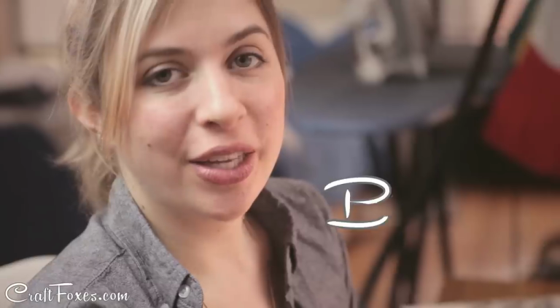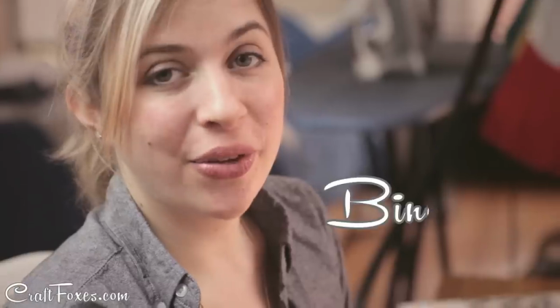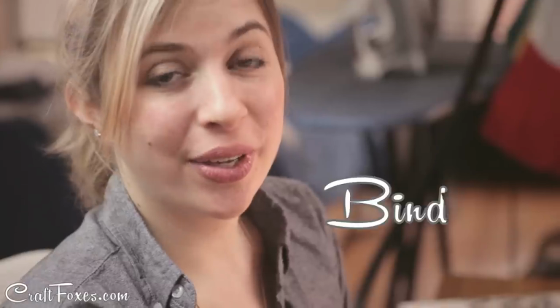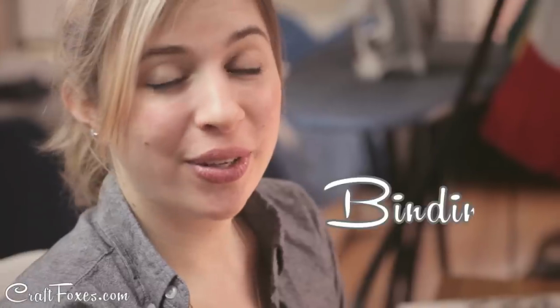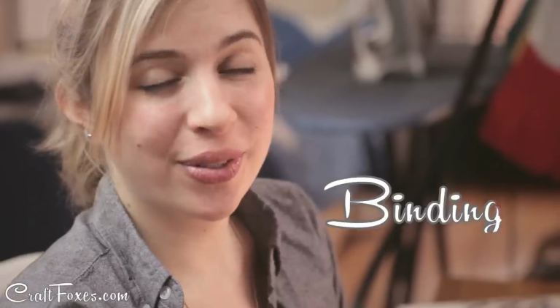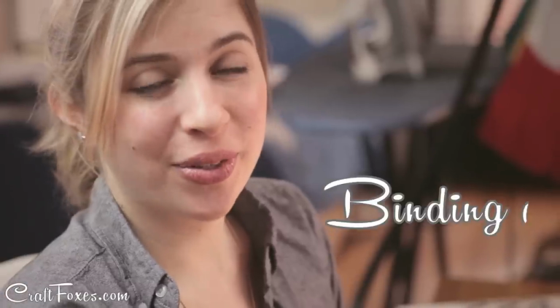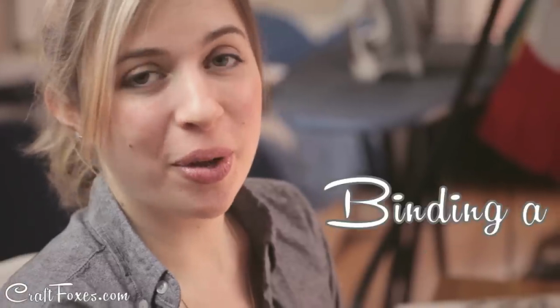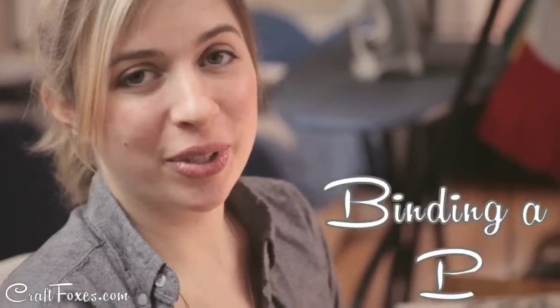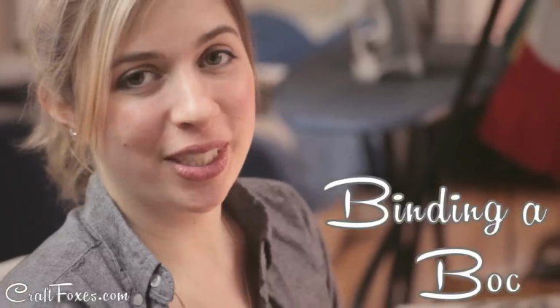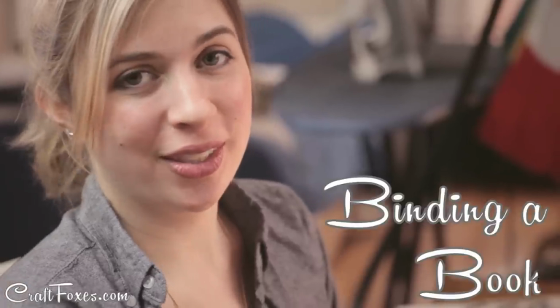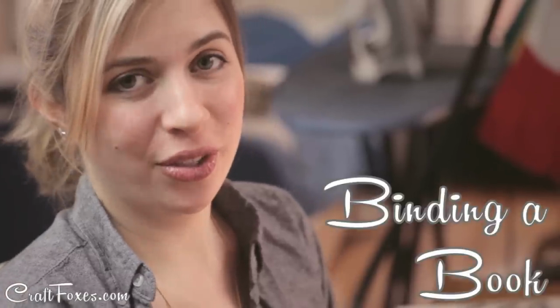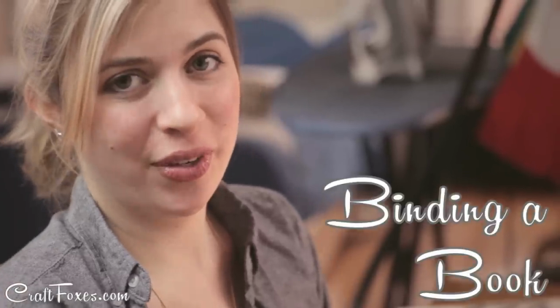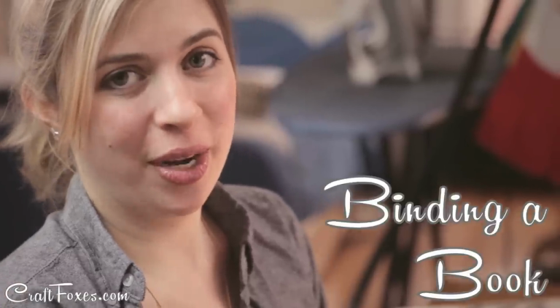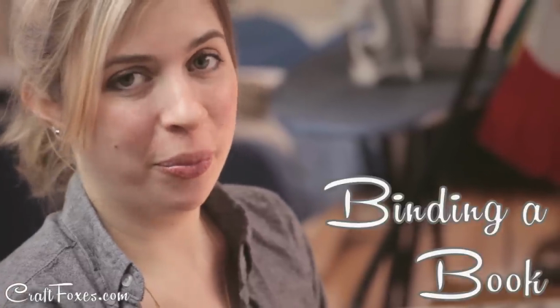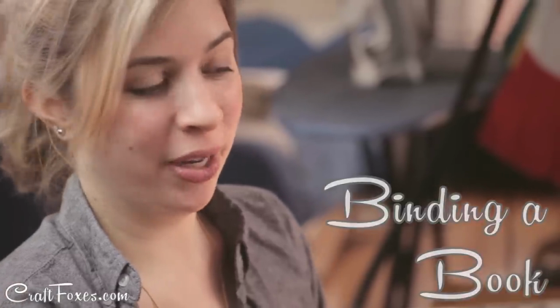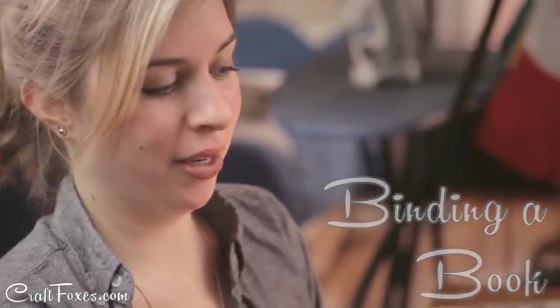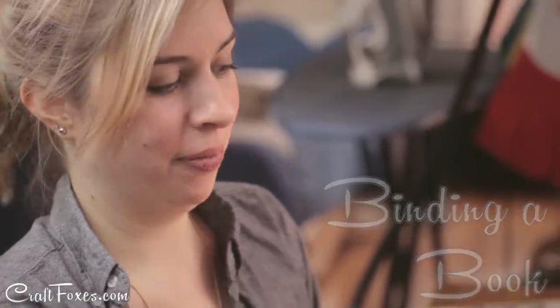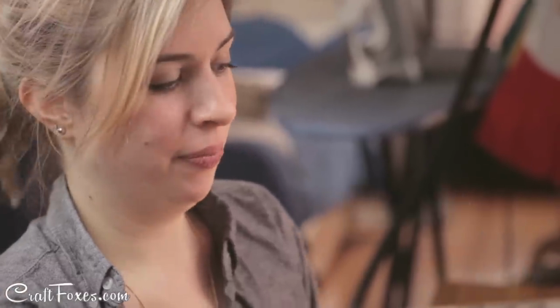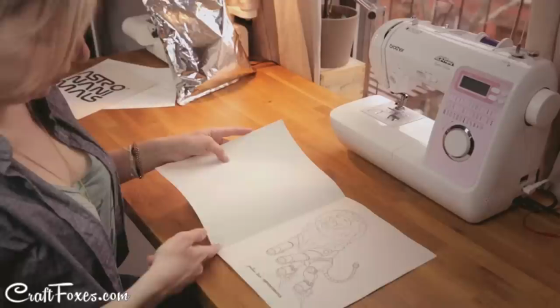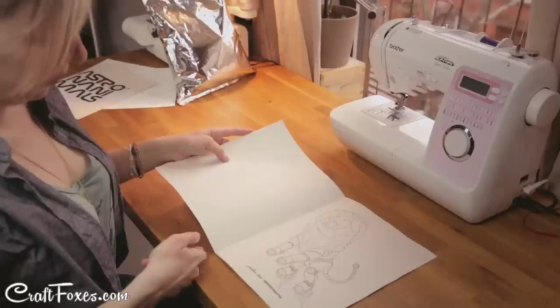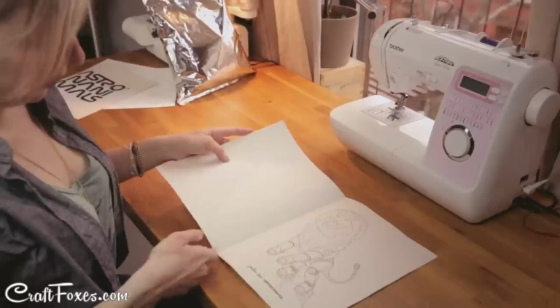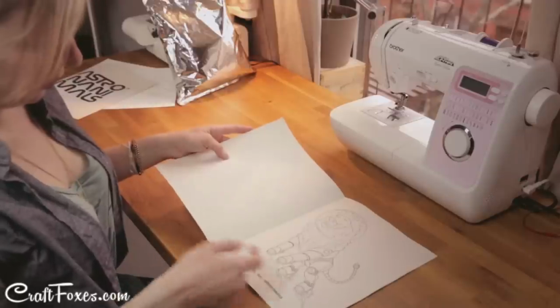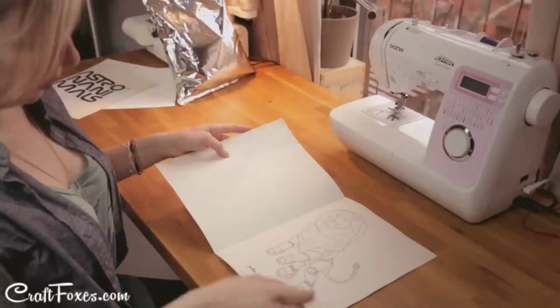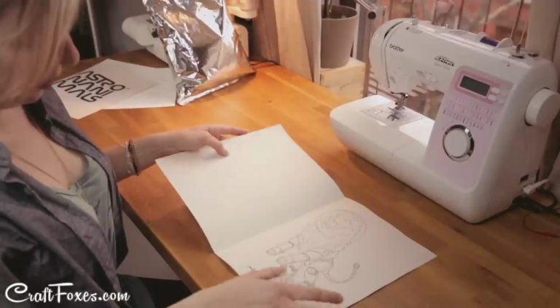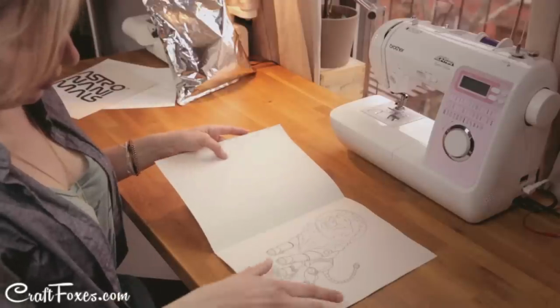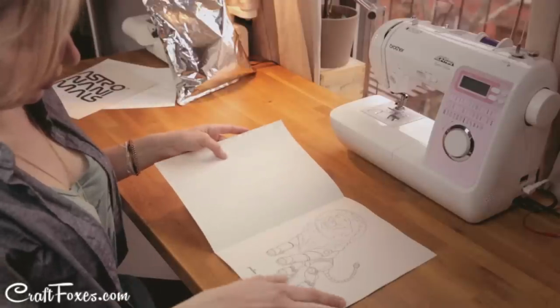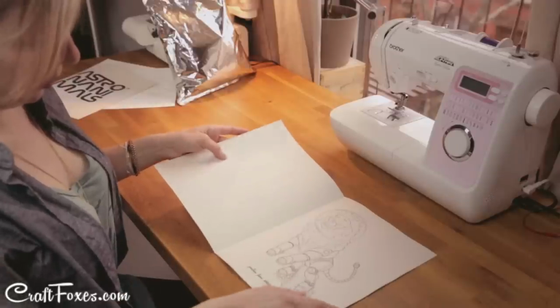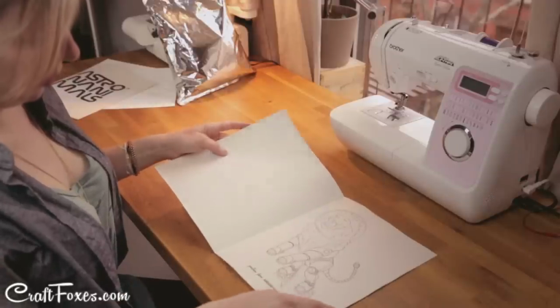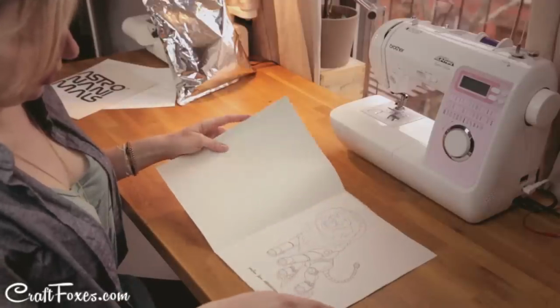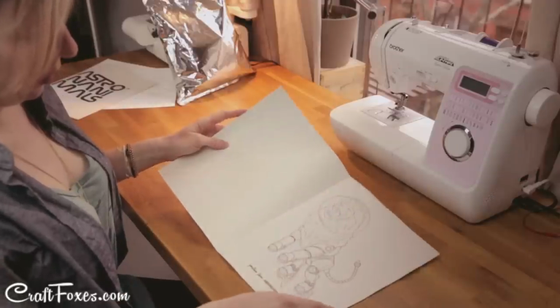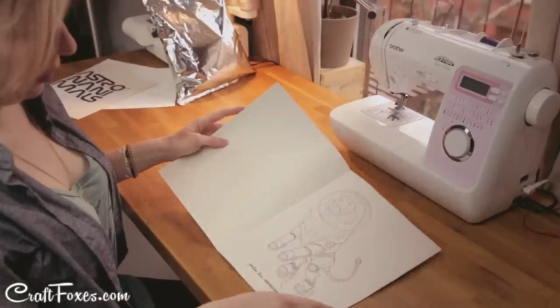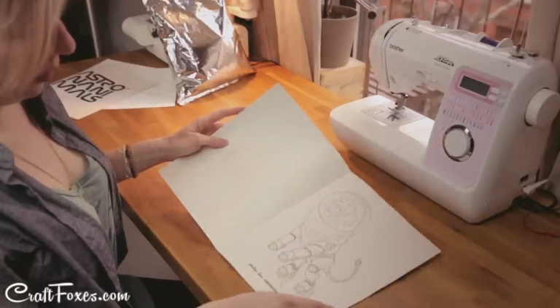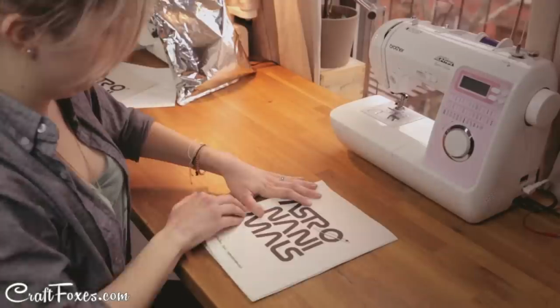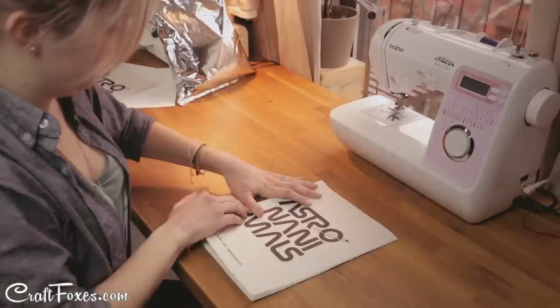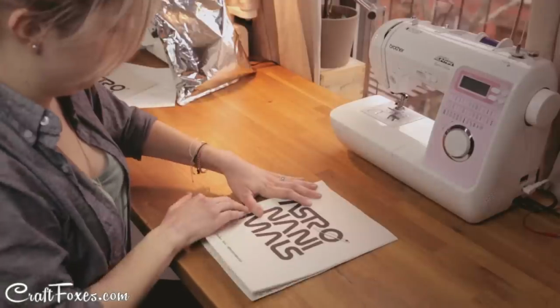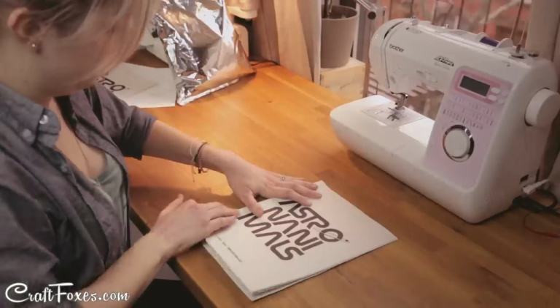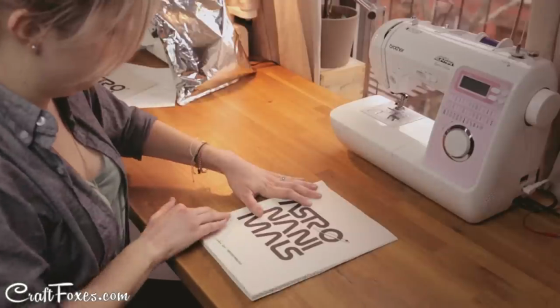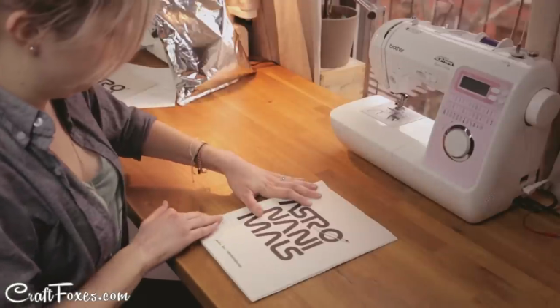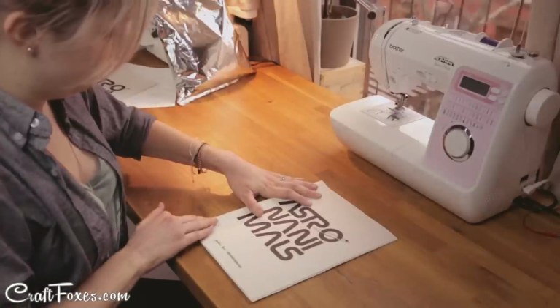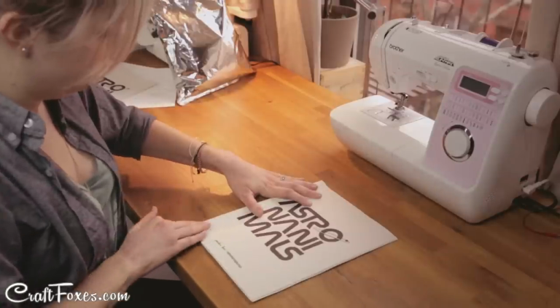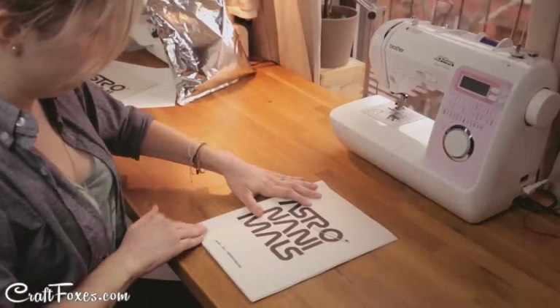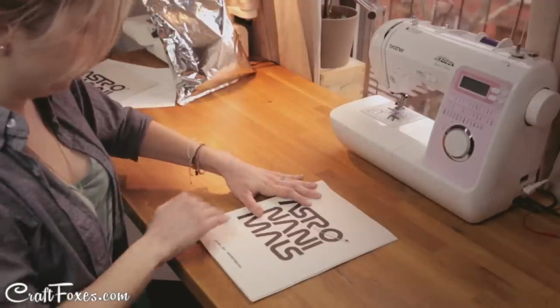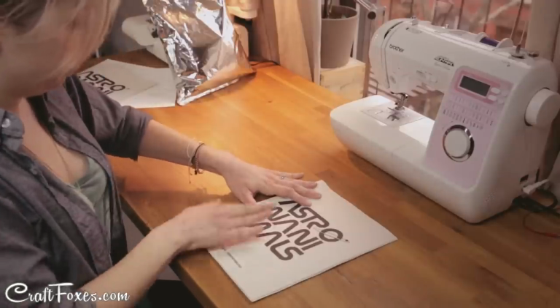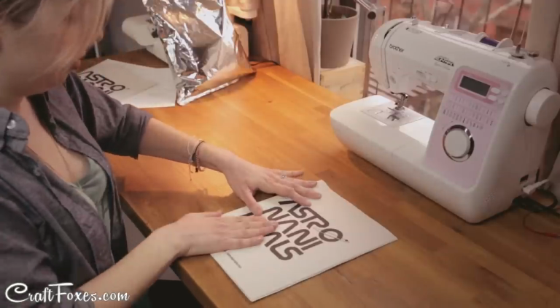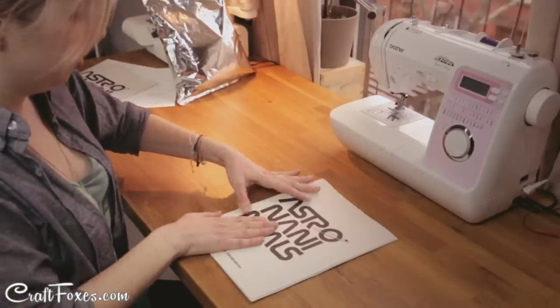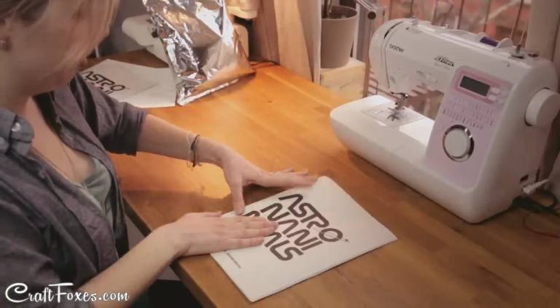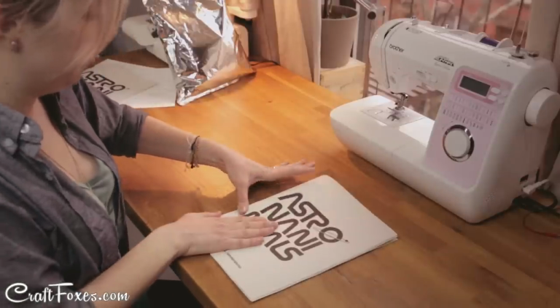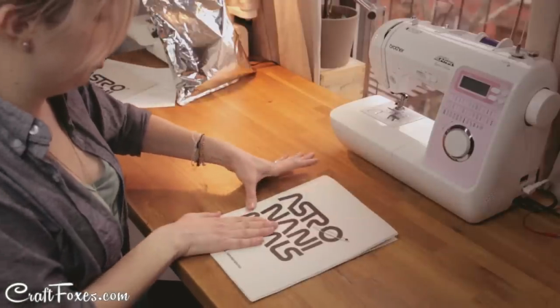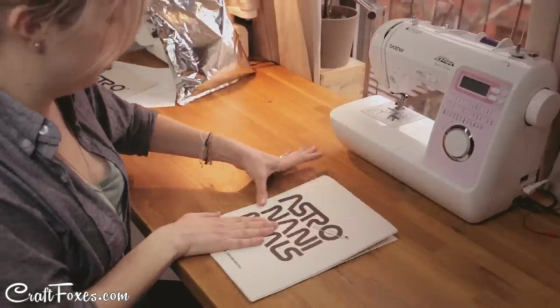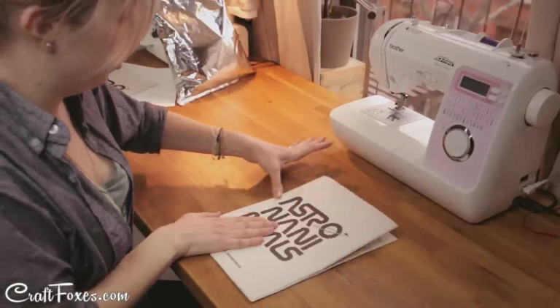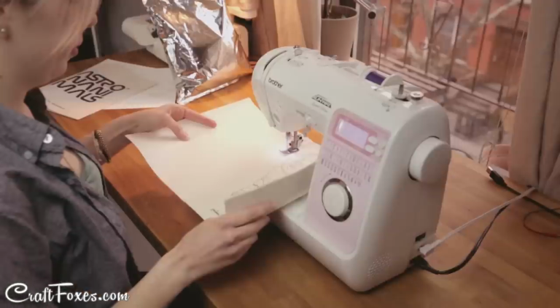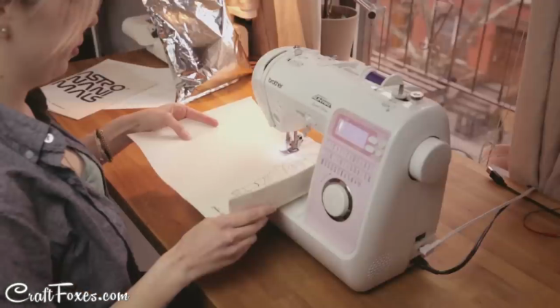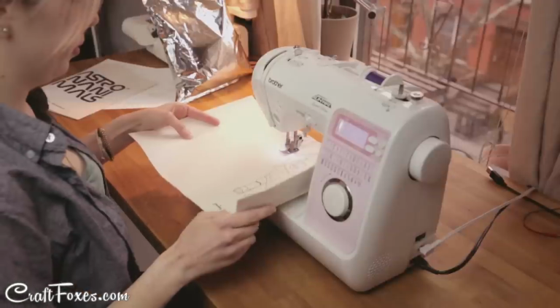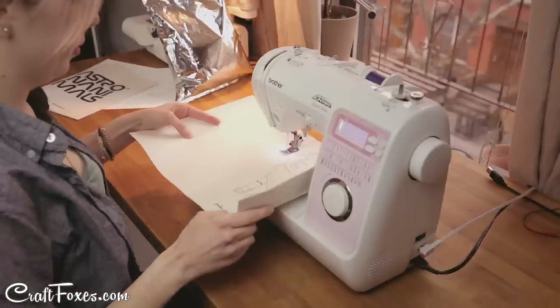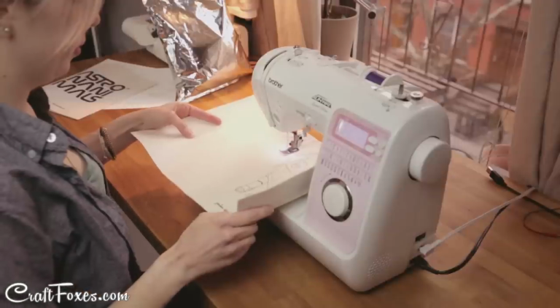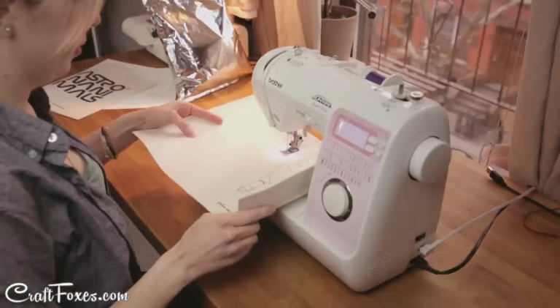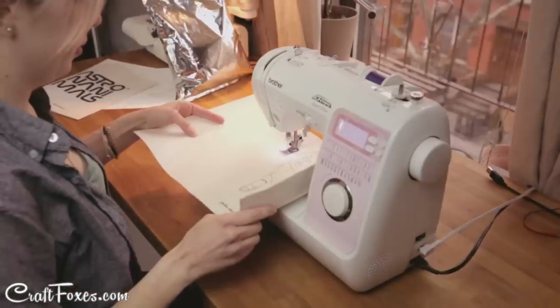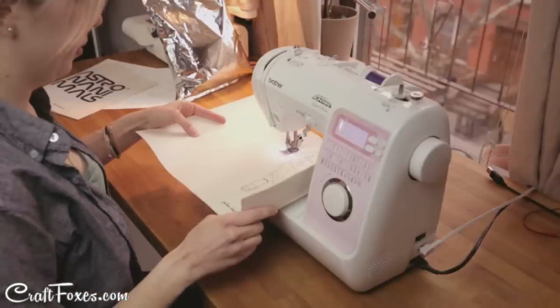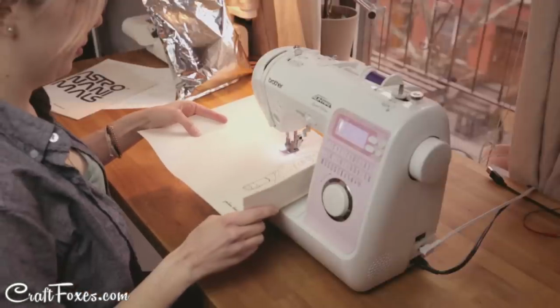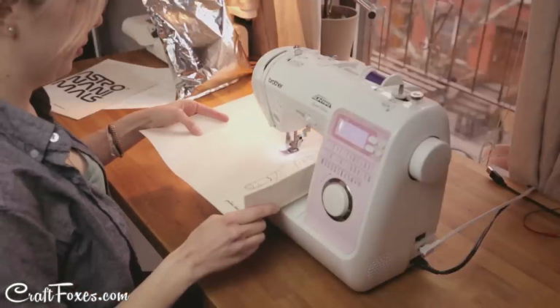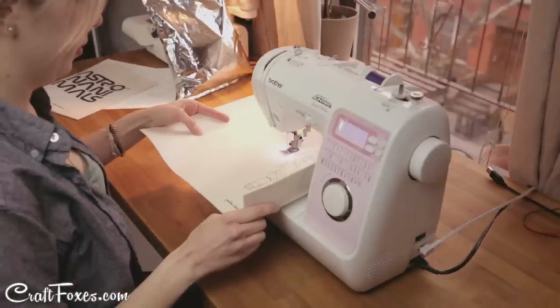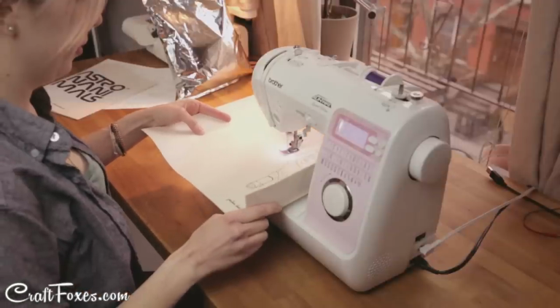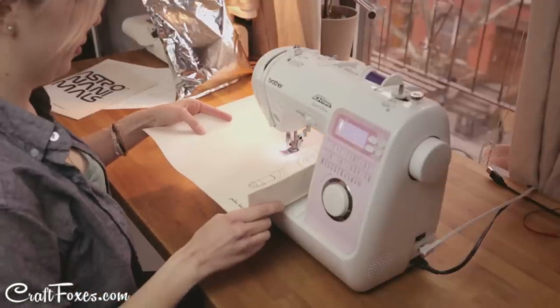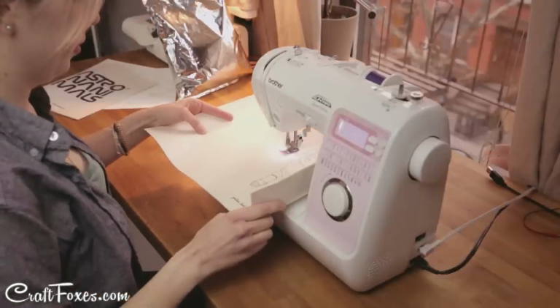You can use a sewing machine to create a book. Just take the pages you want to start with, fold them in half to create a line, and then sew straight down the middle.